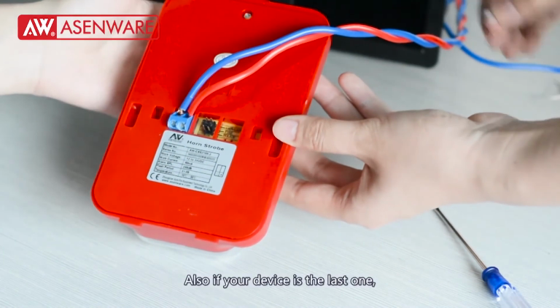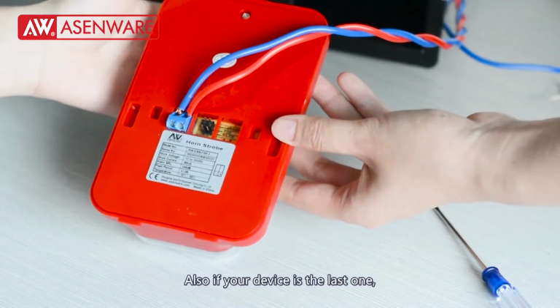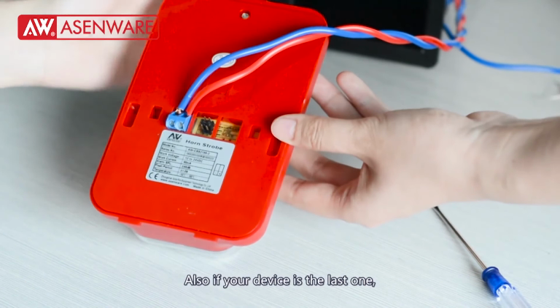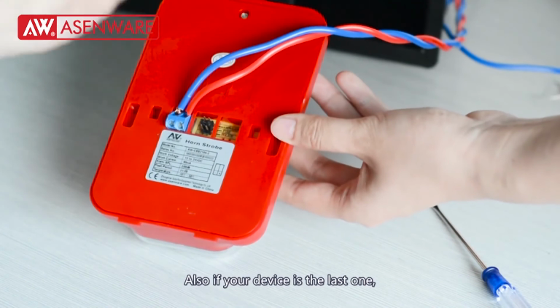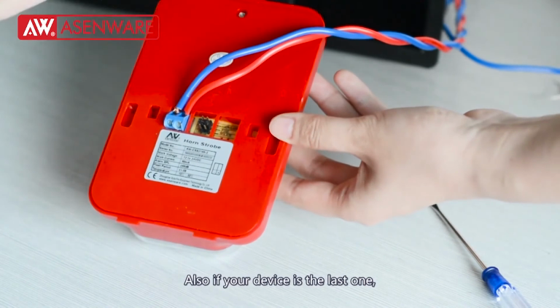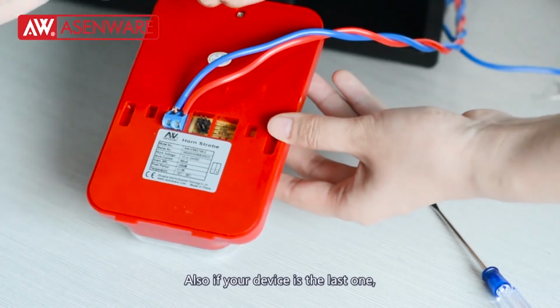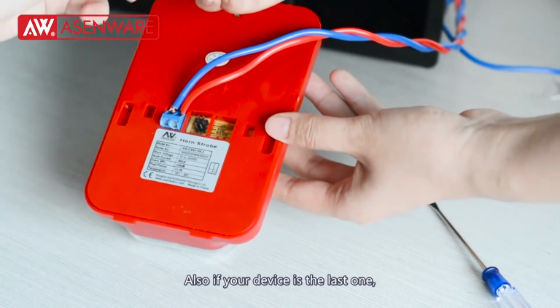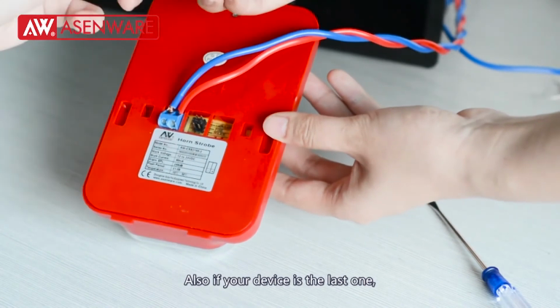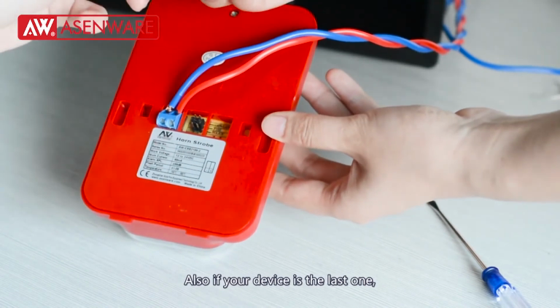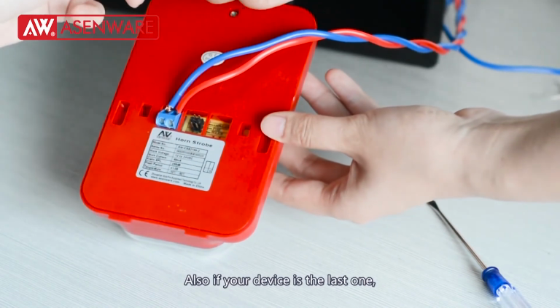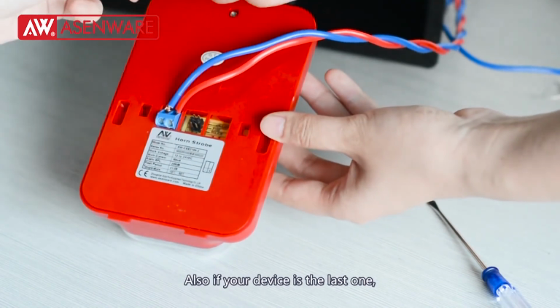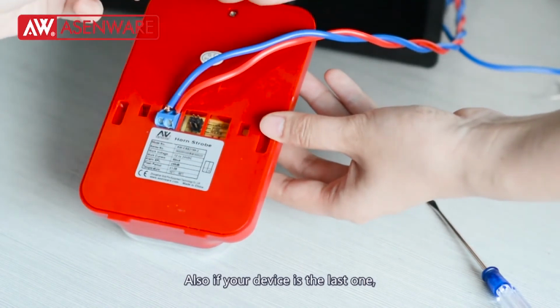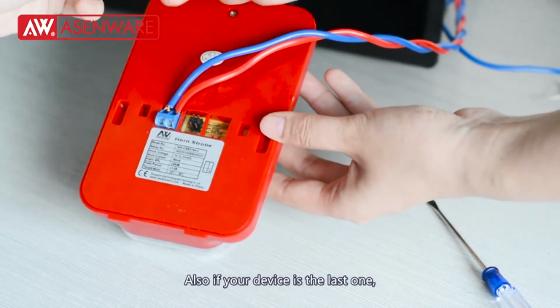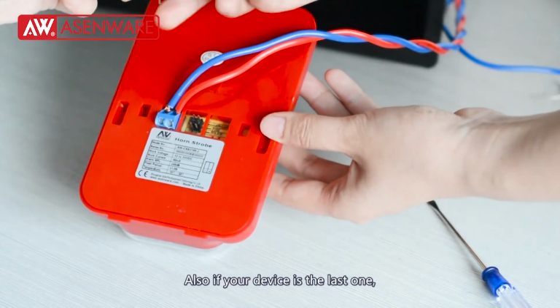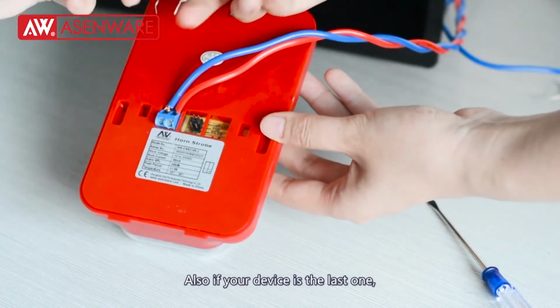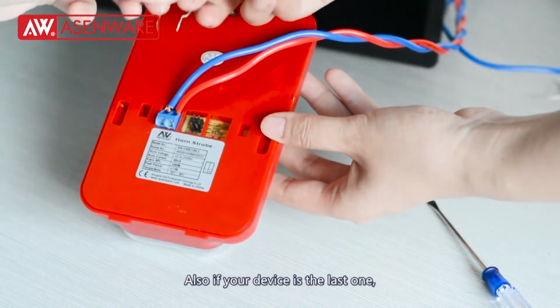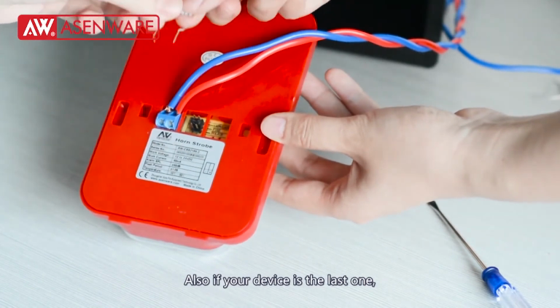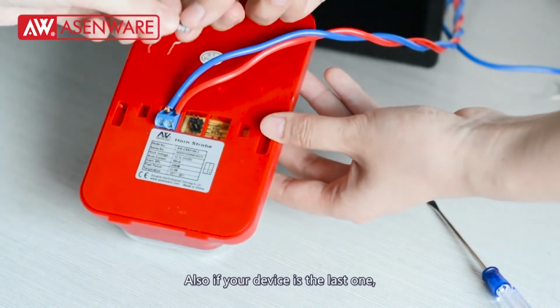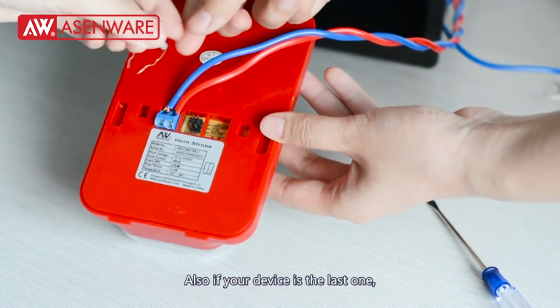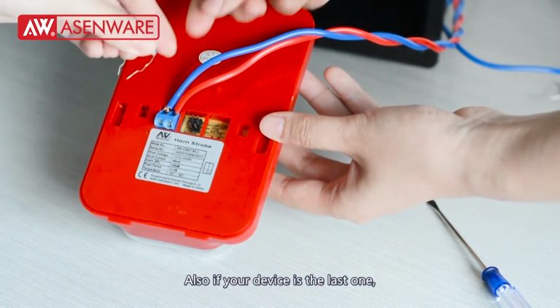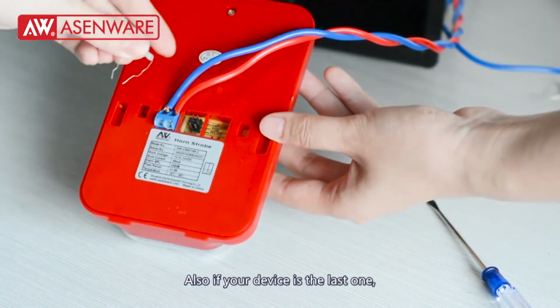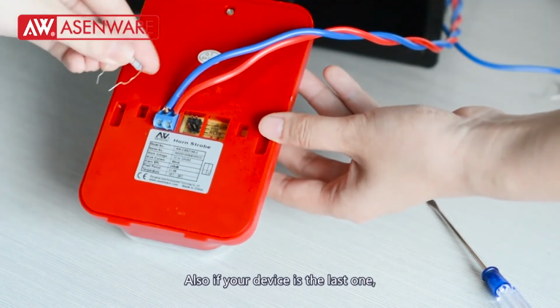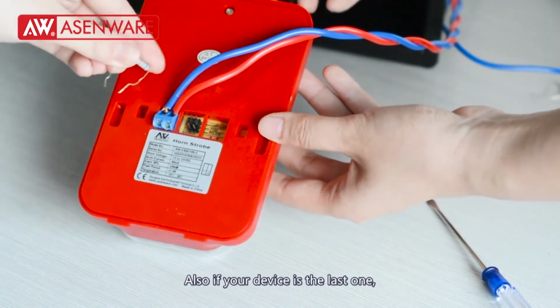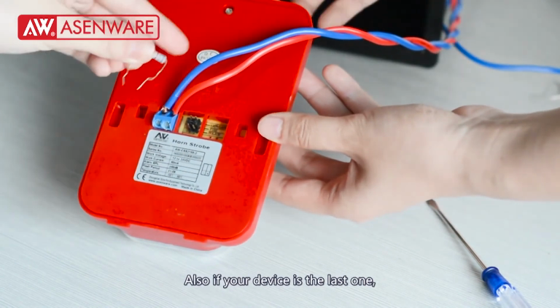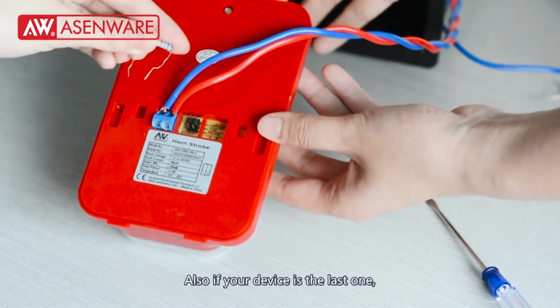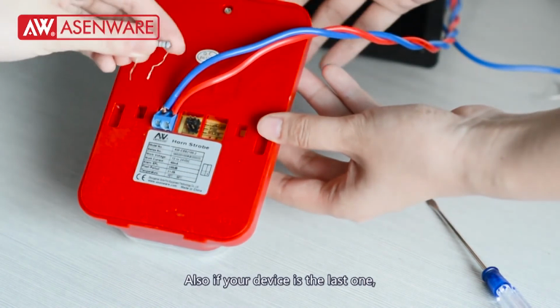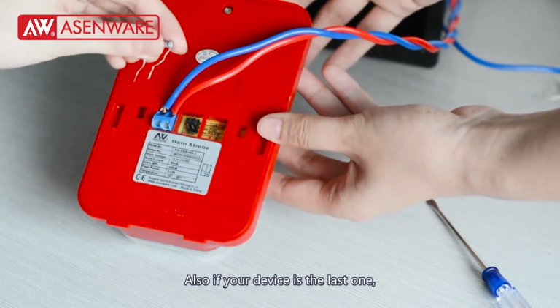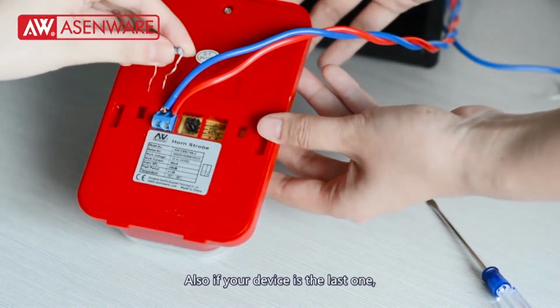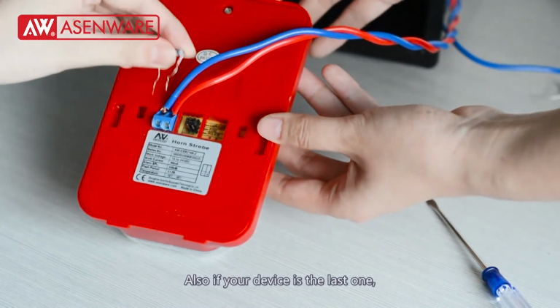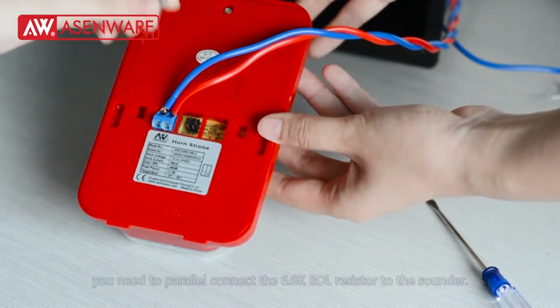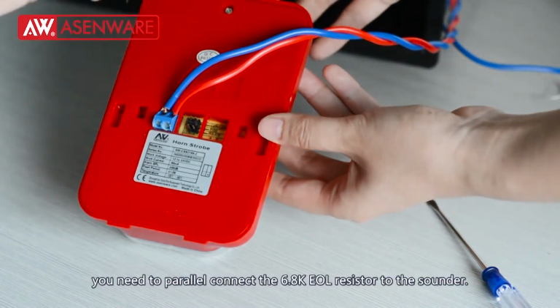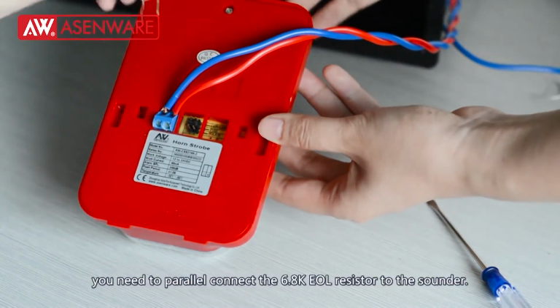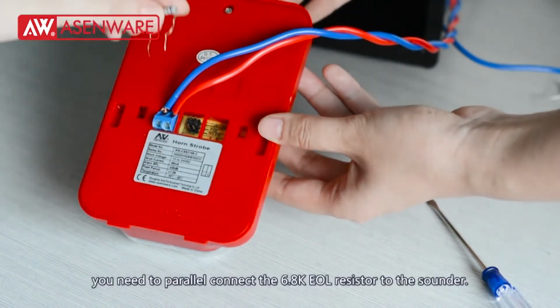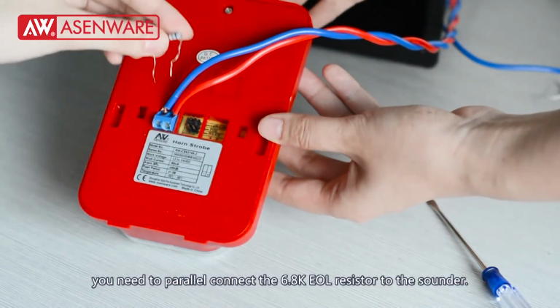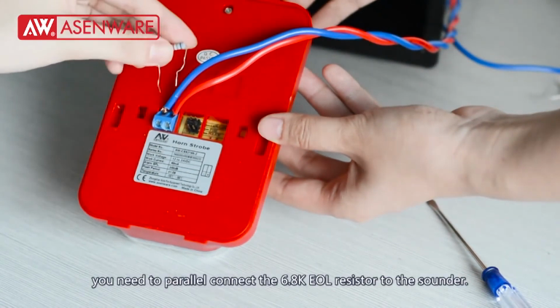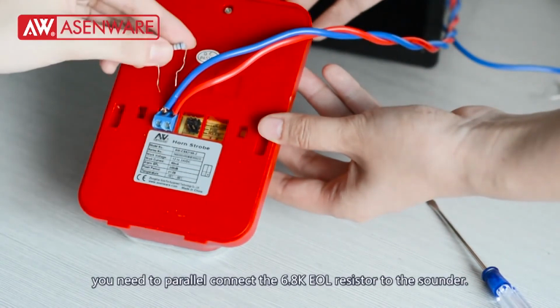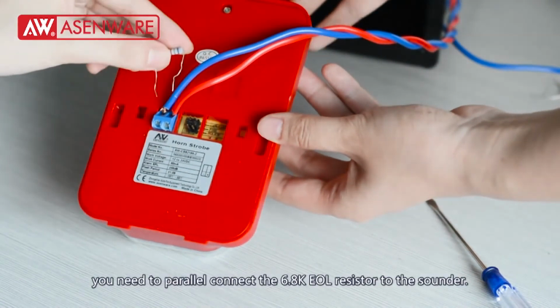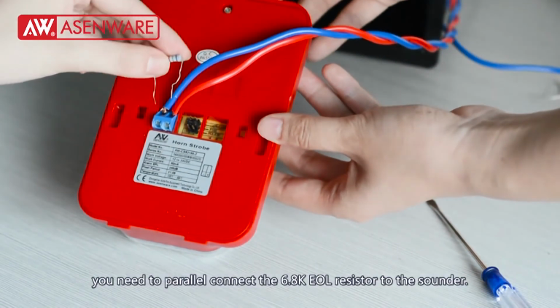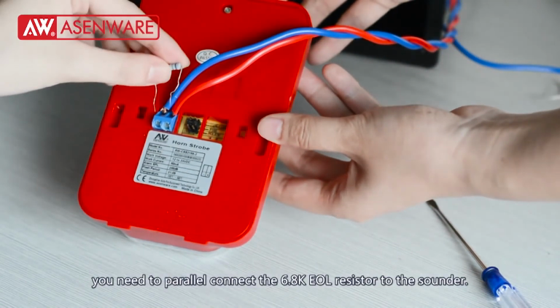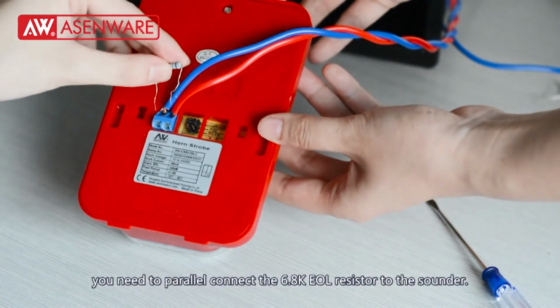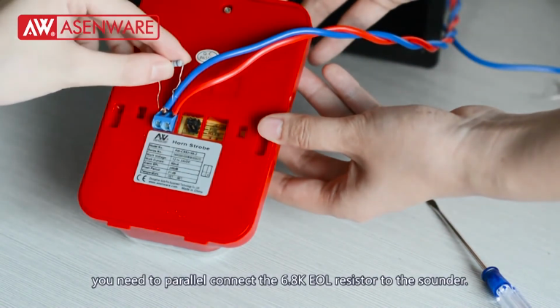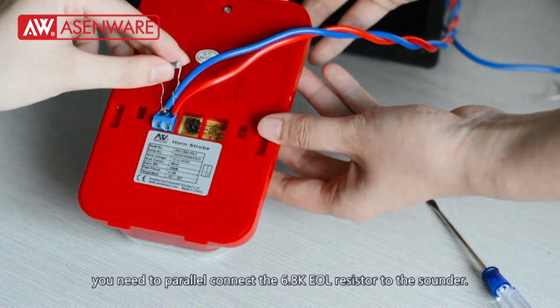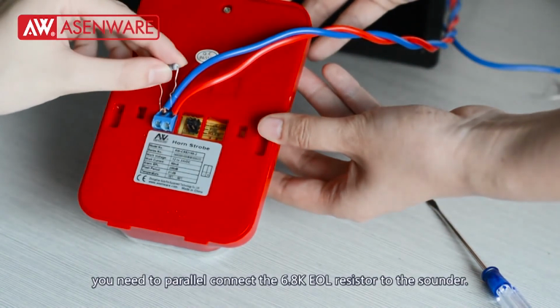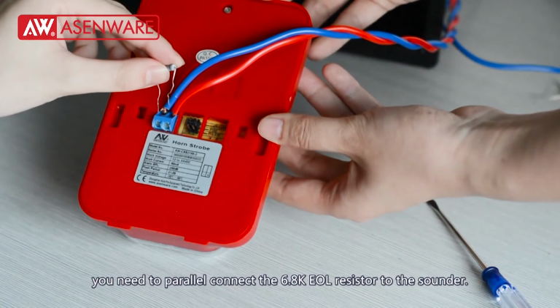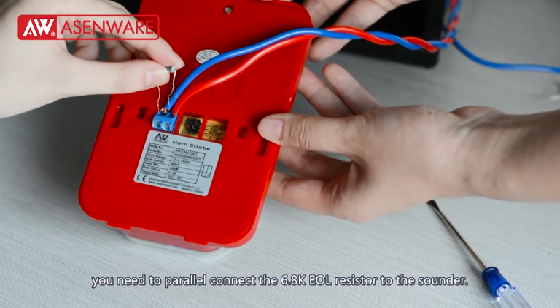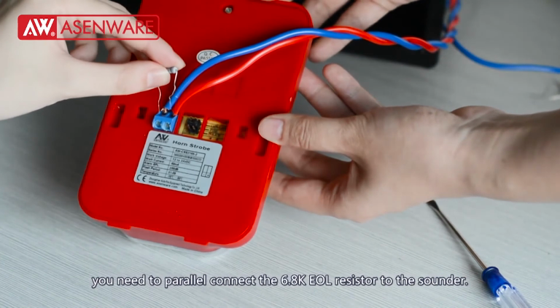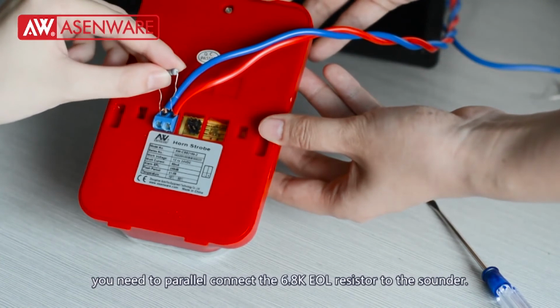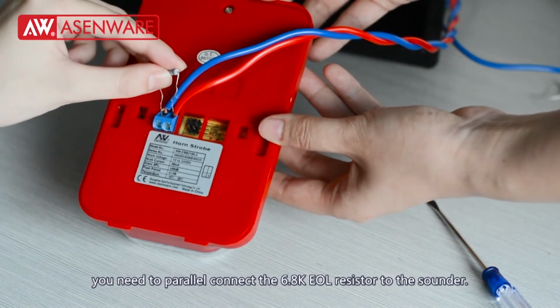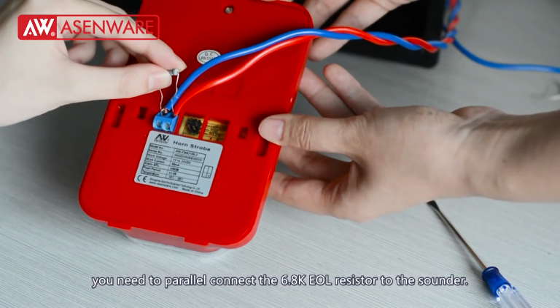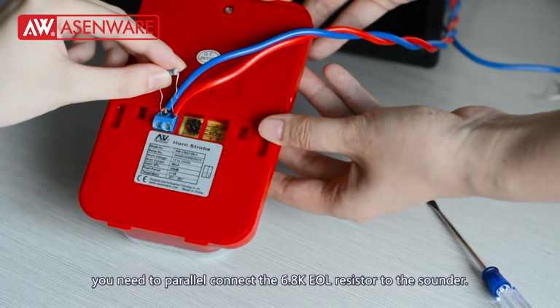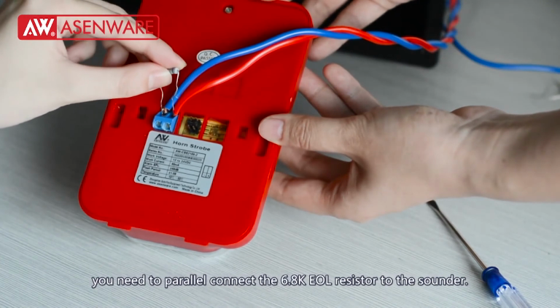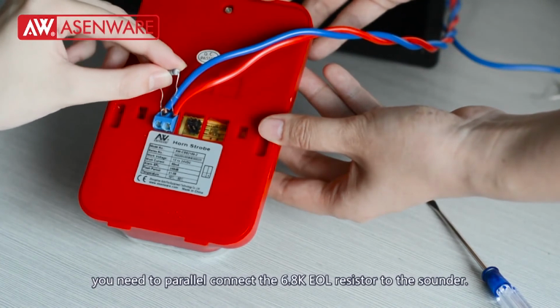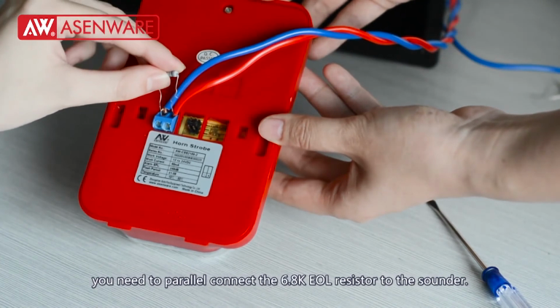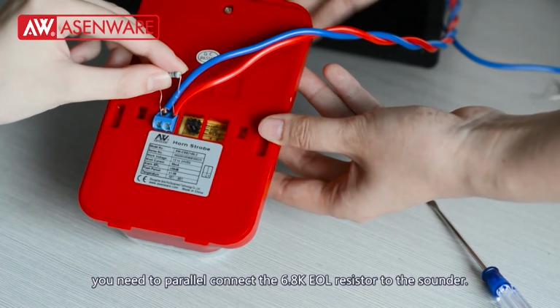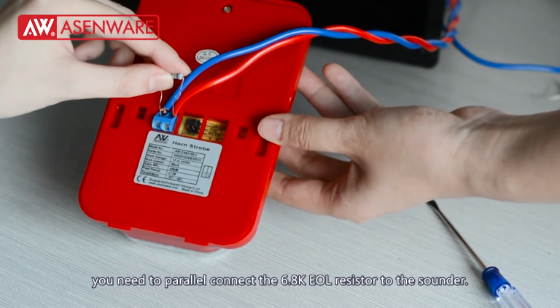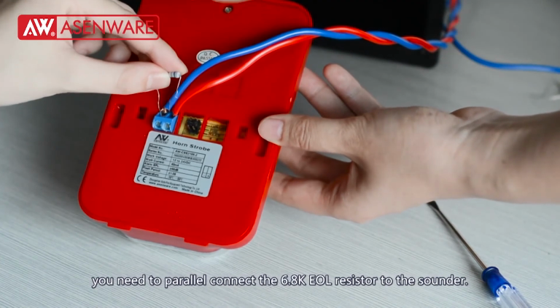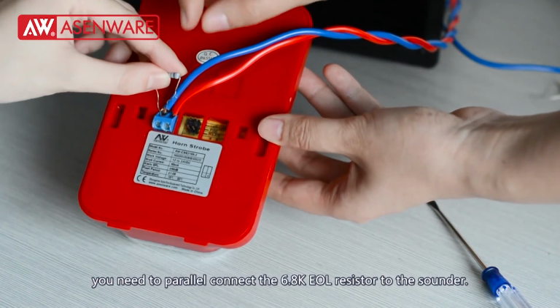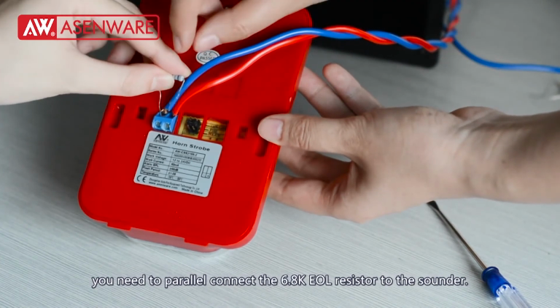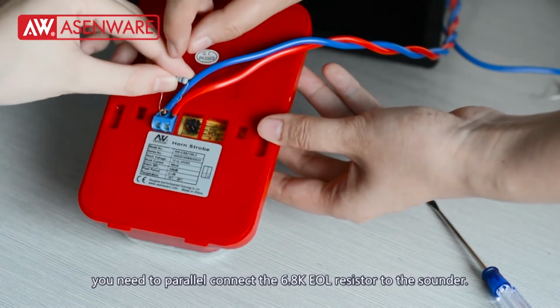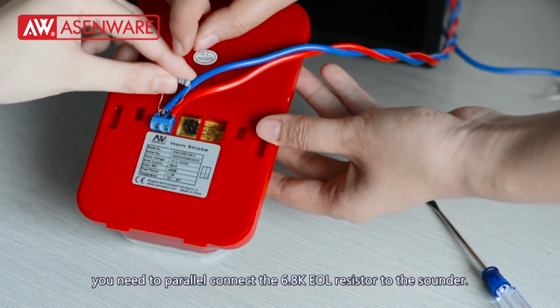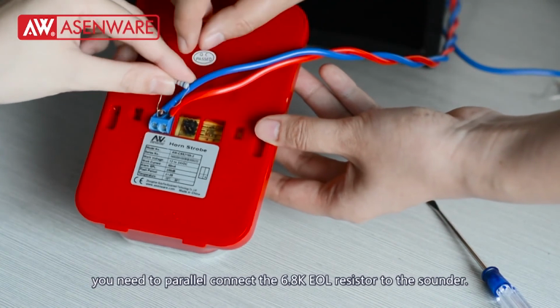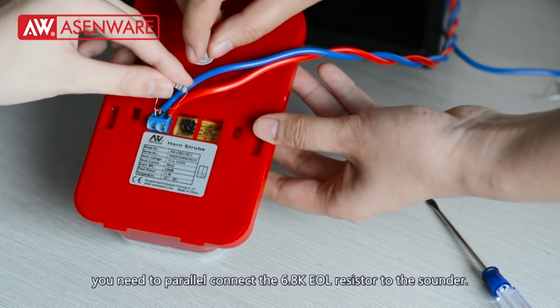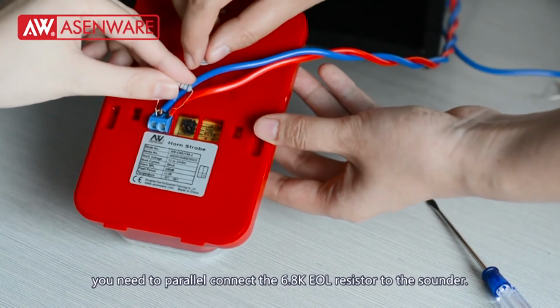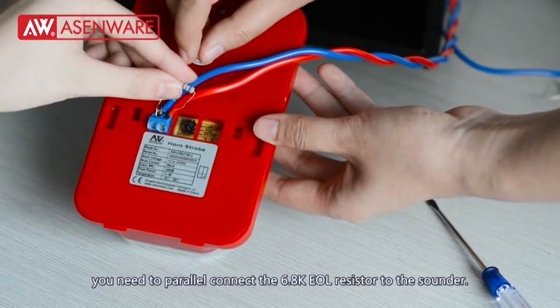Also, if your device is the last one, you need to parallel the EOL resistor to the sounder.